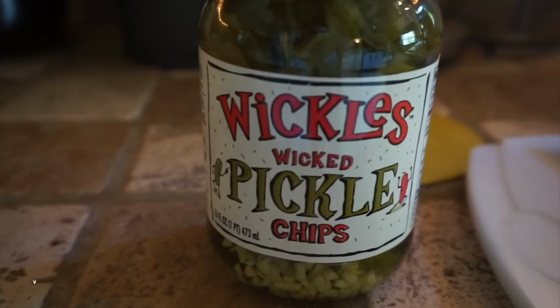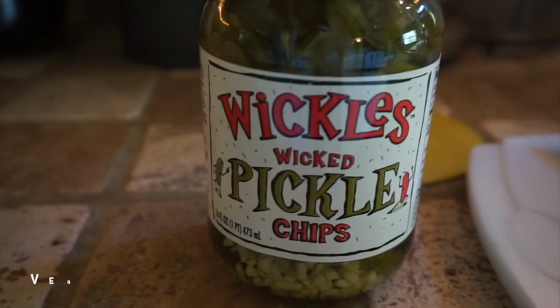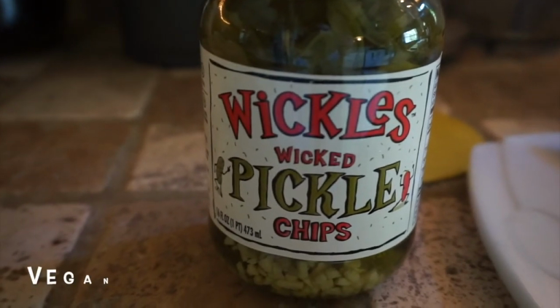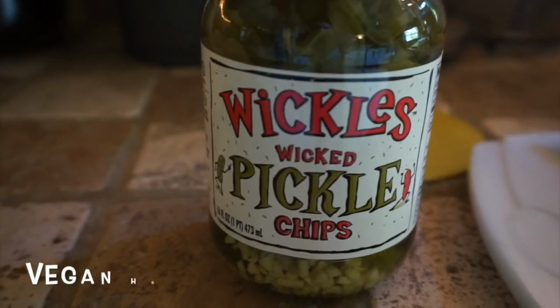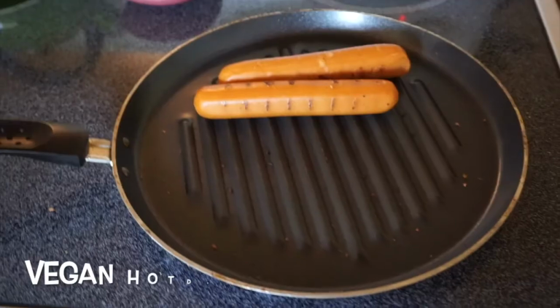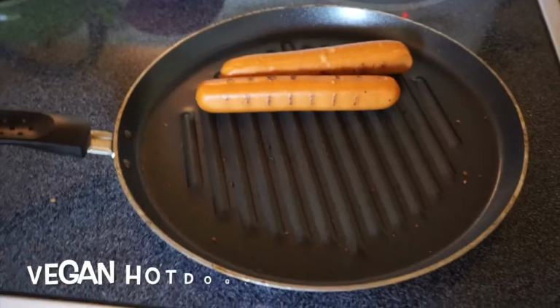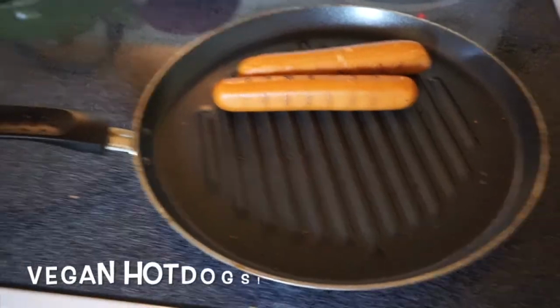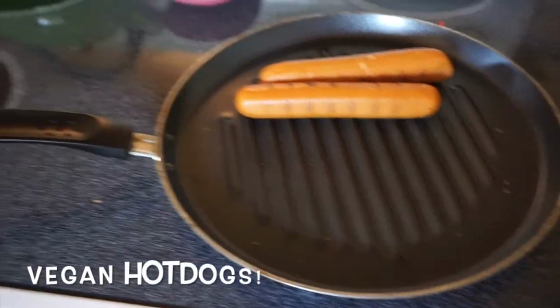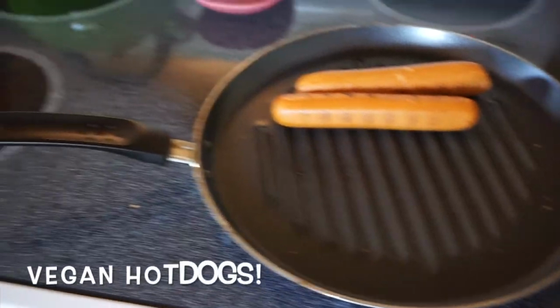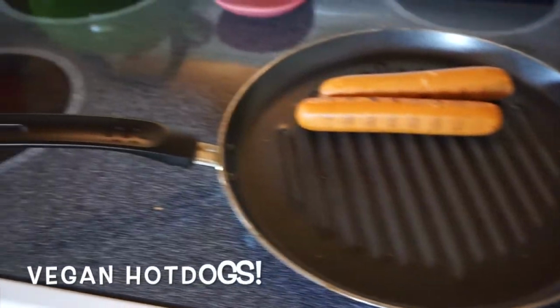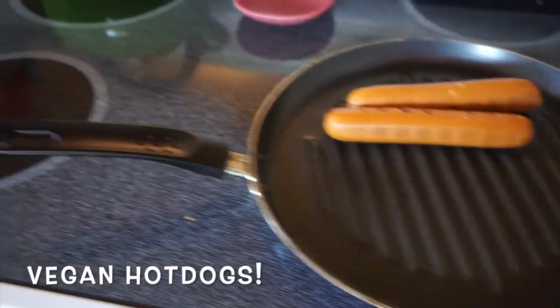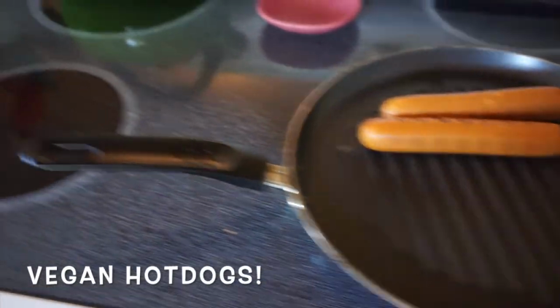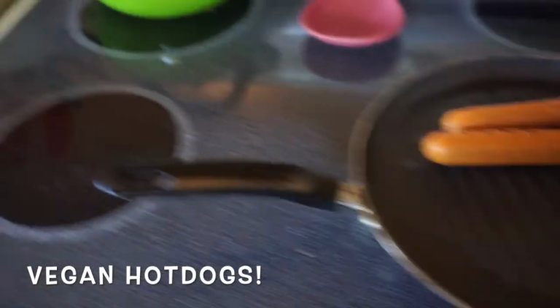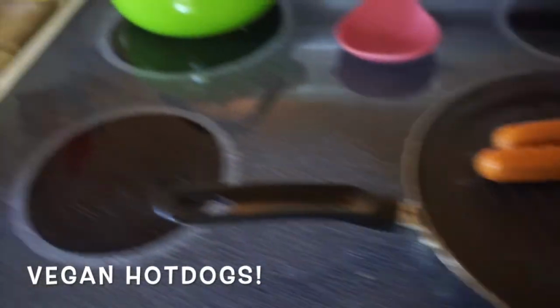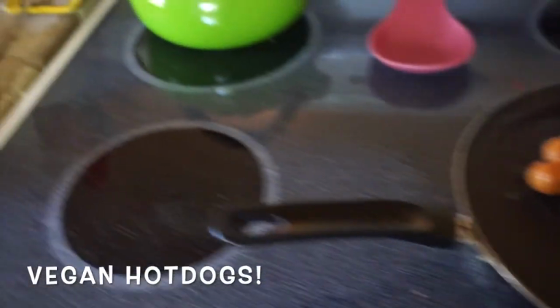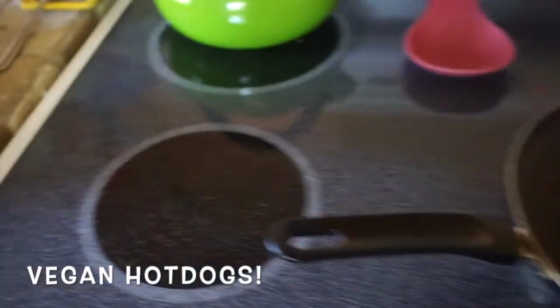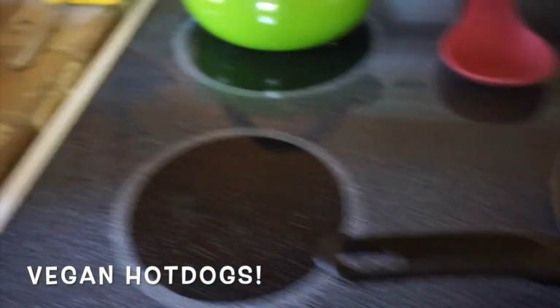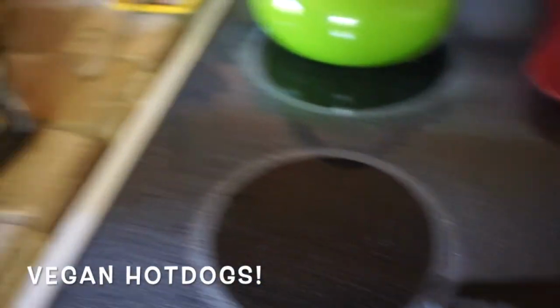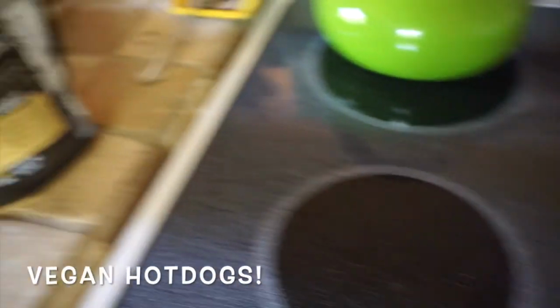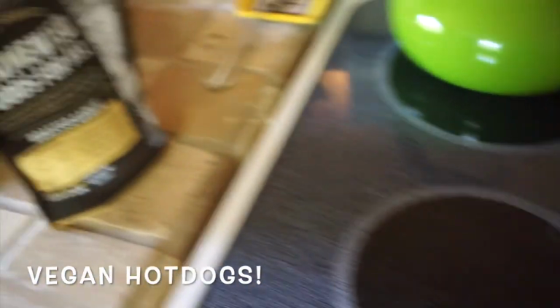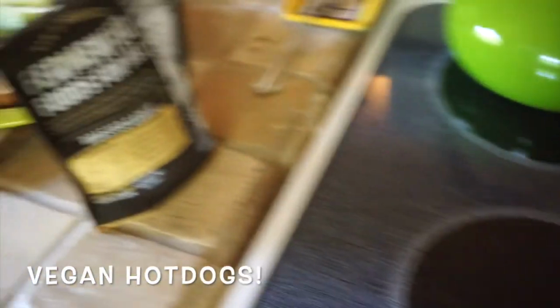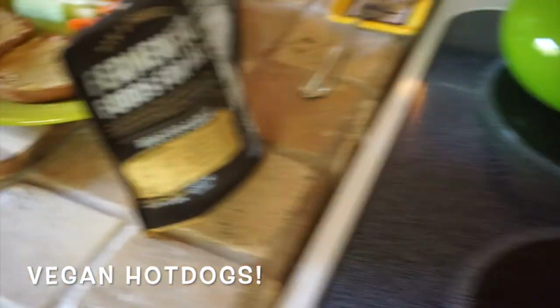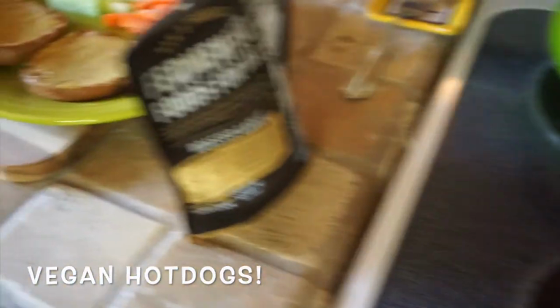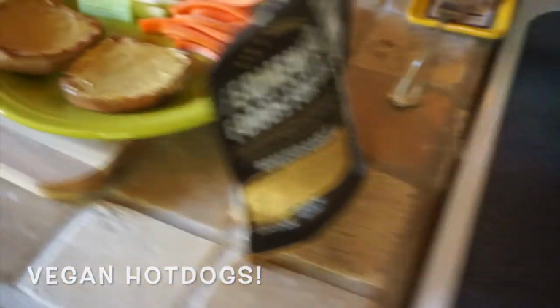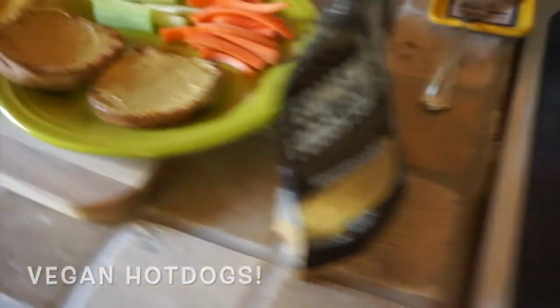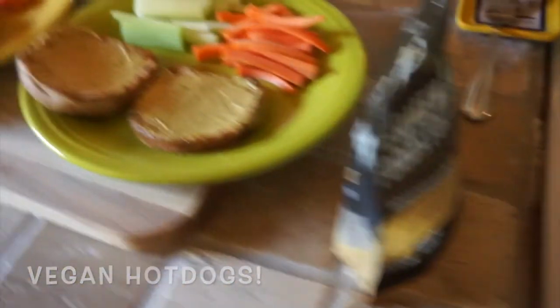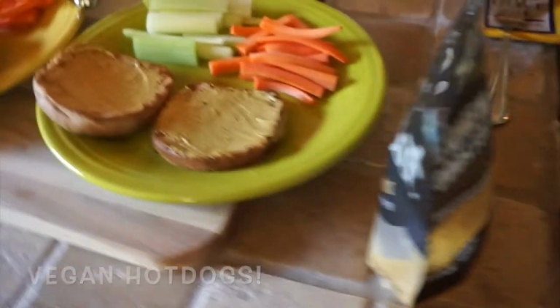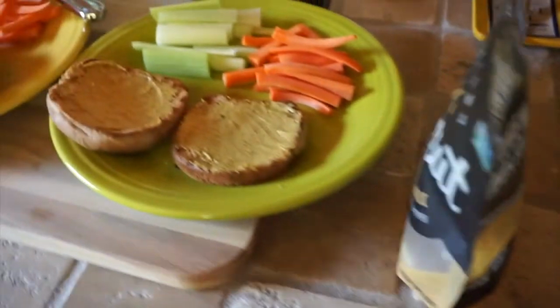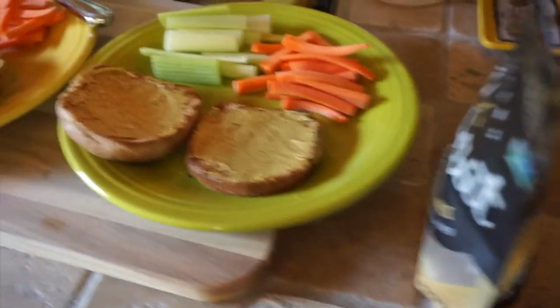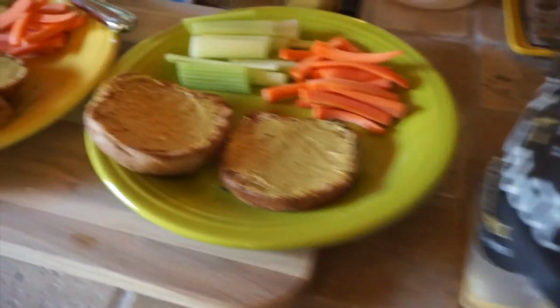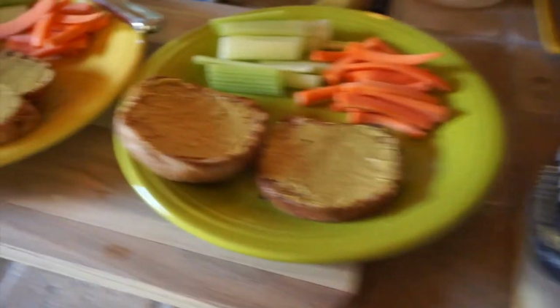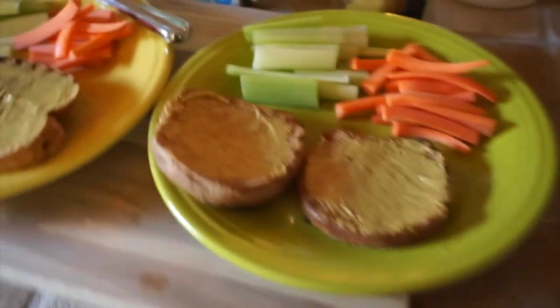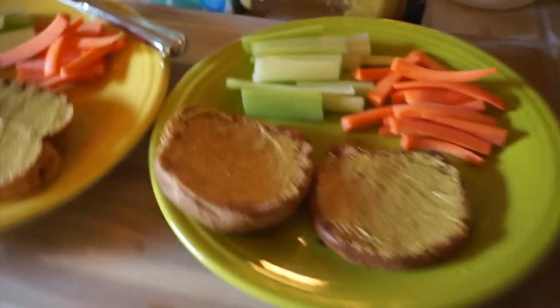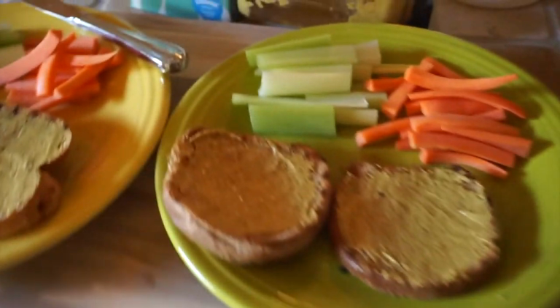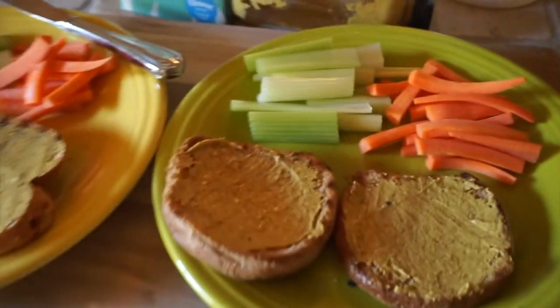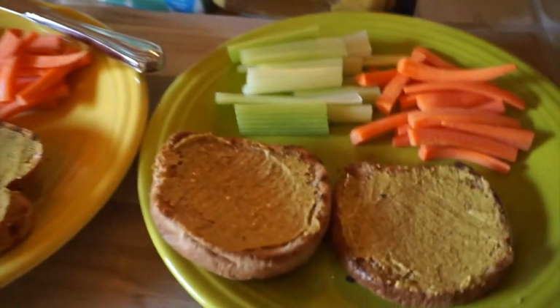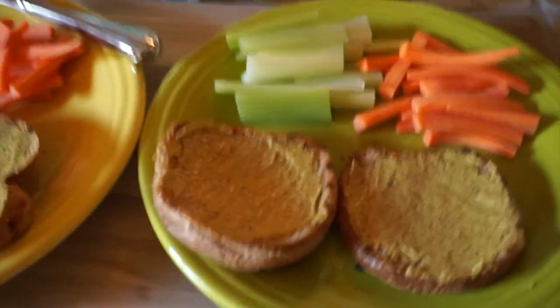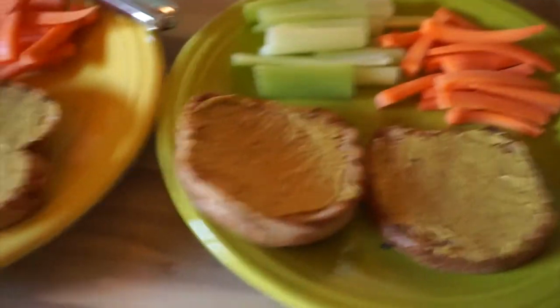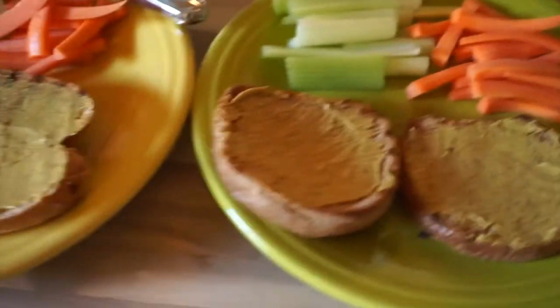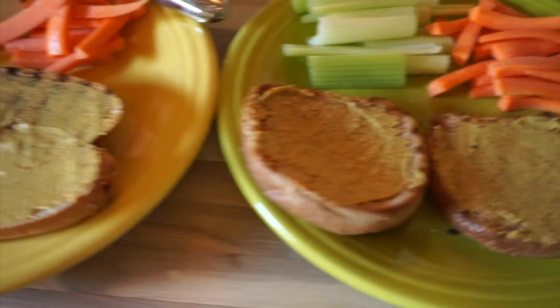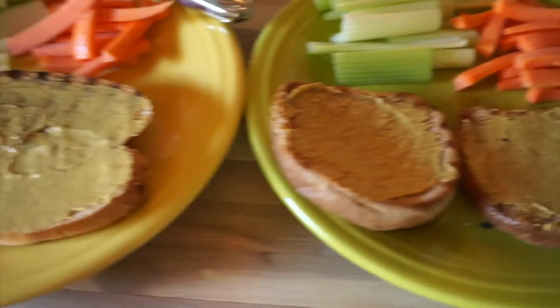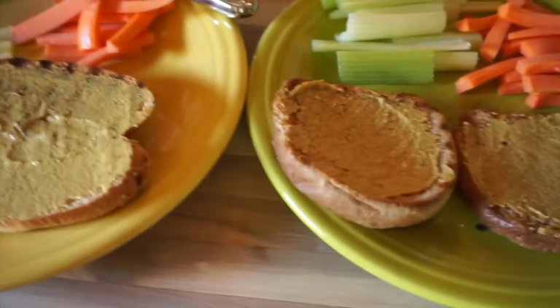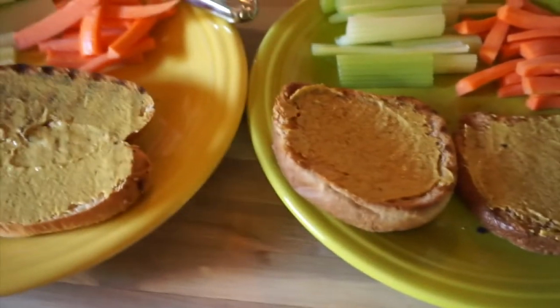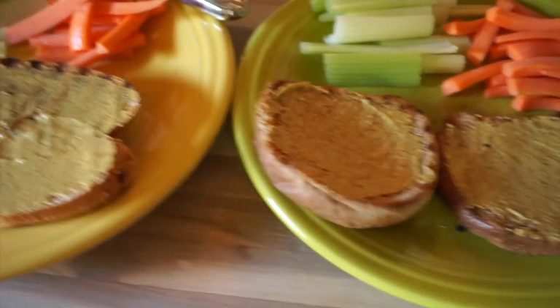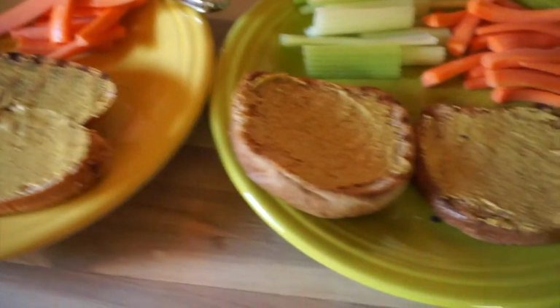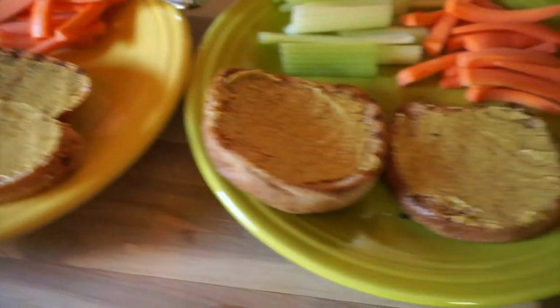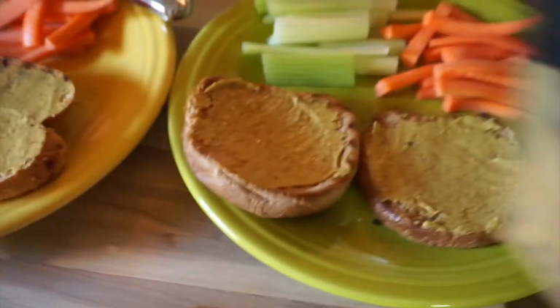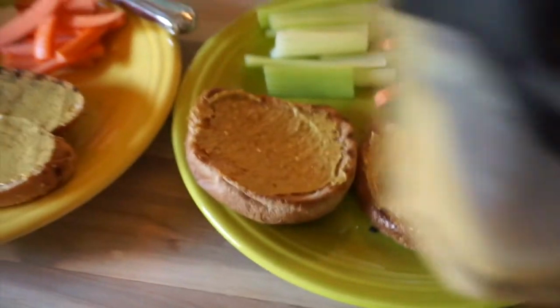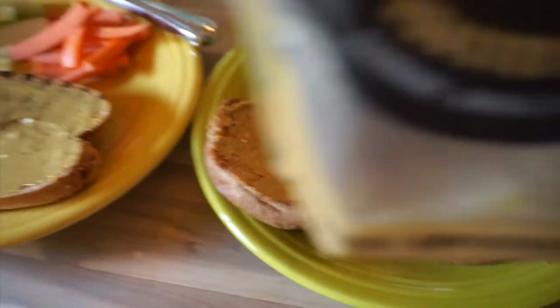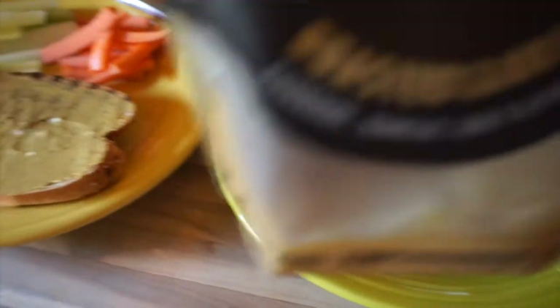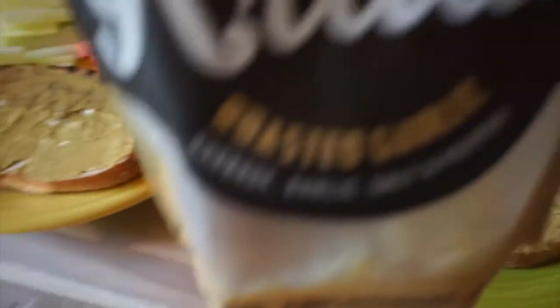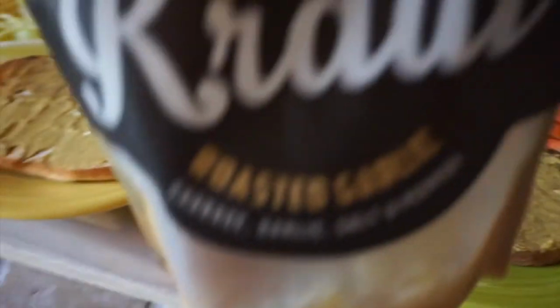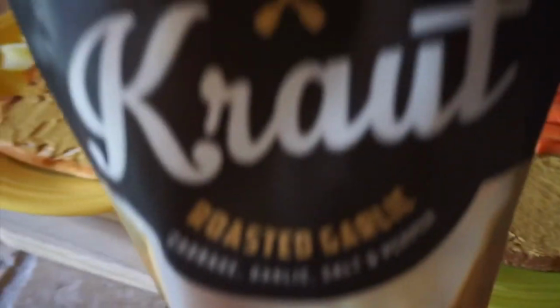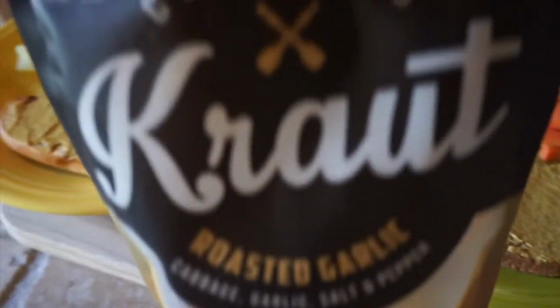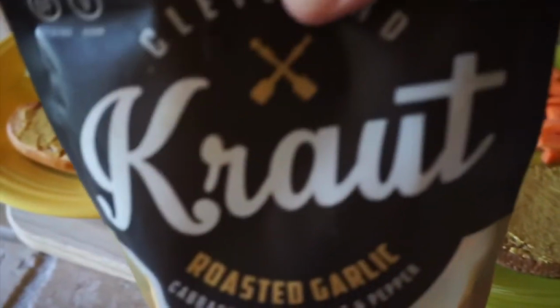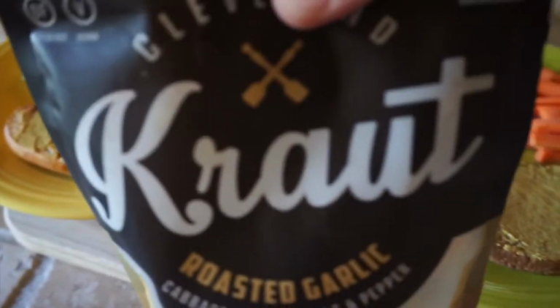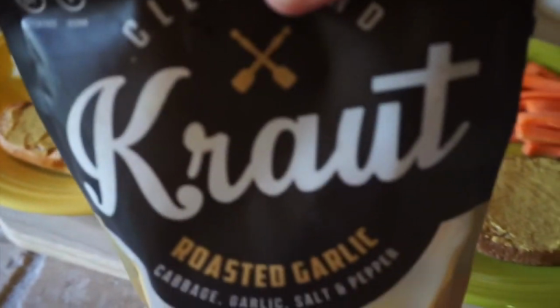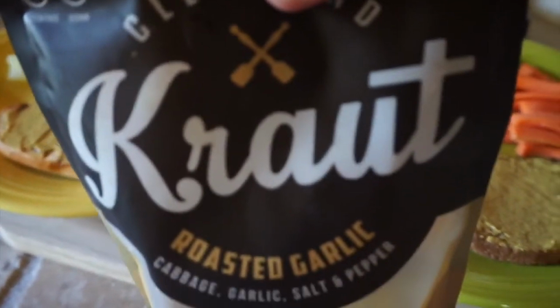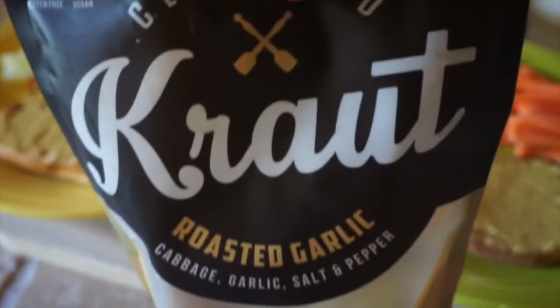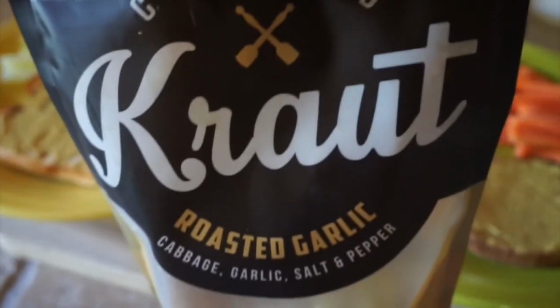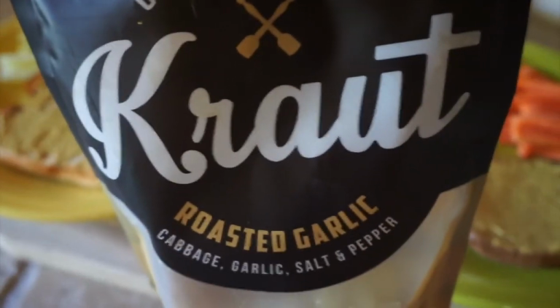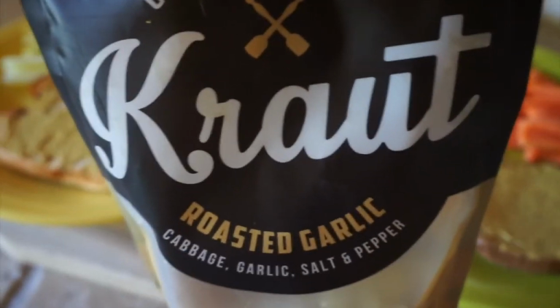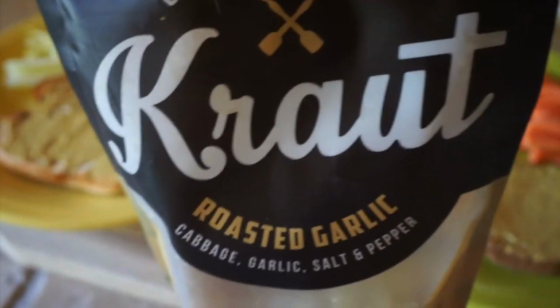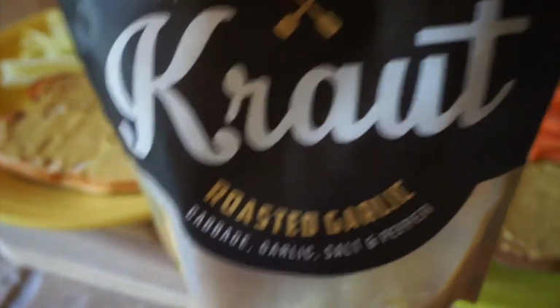It's getting warm — time for lunch! Getting hot dogs and some veggies and some sauerkraut. Yum.